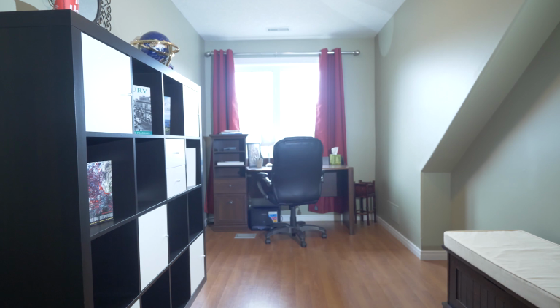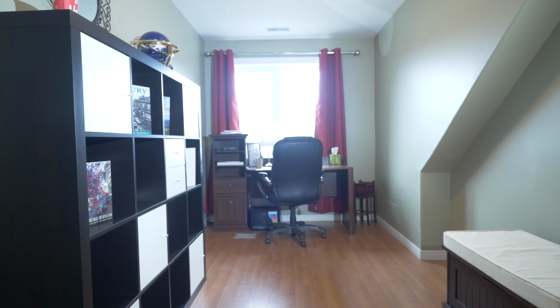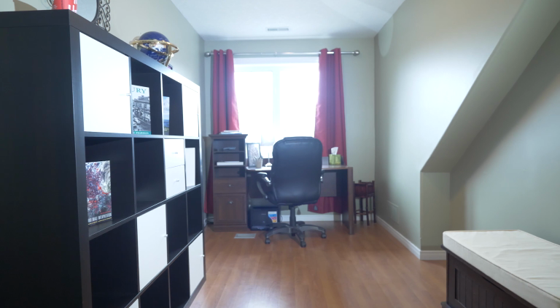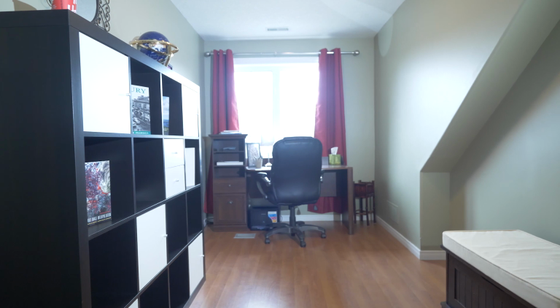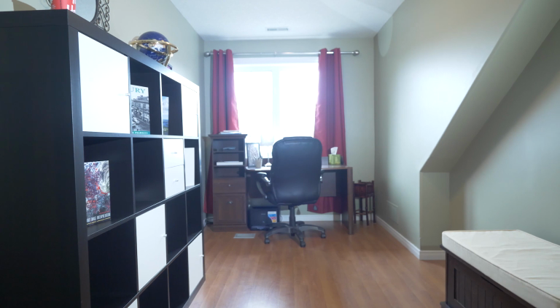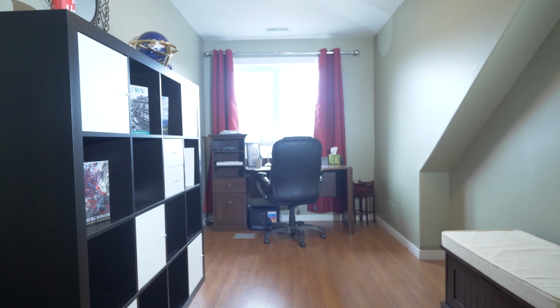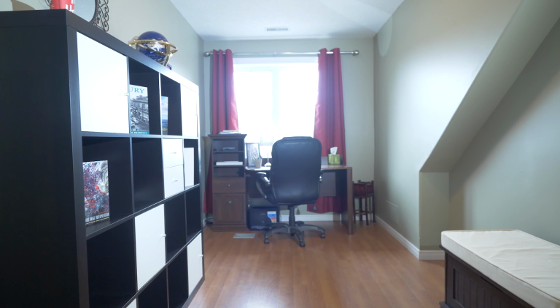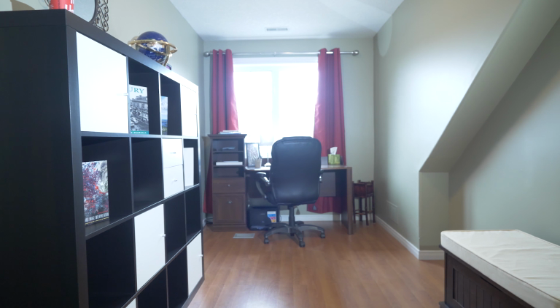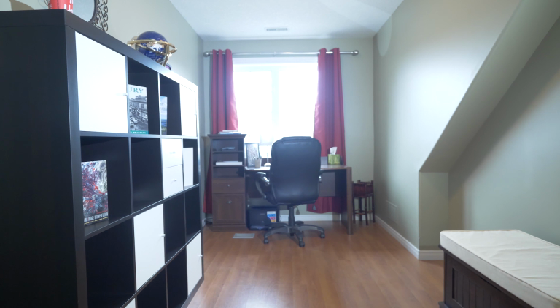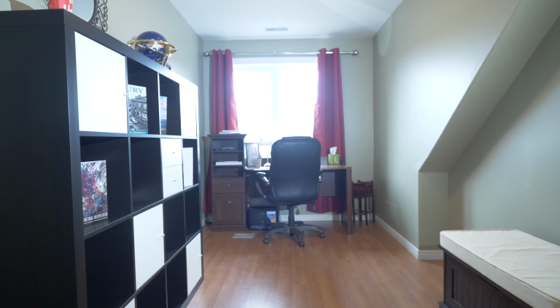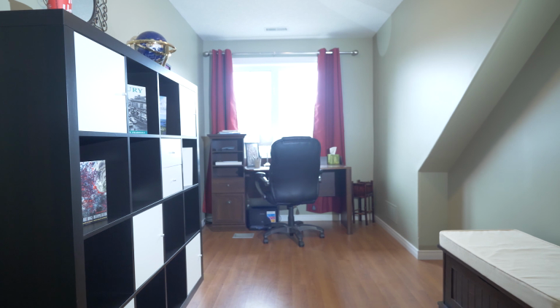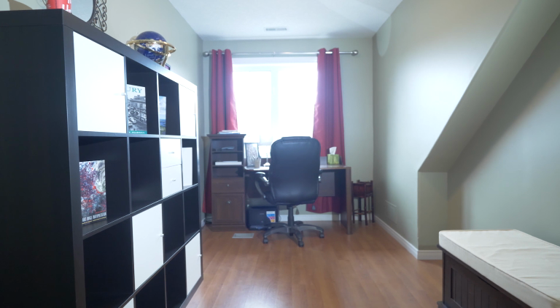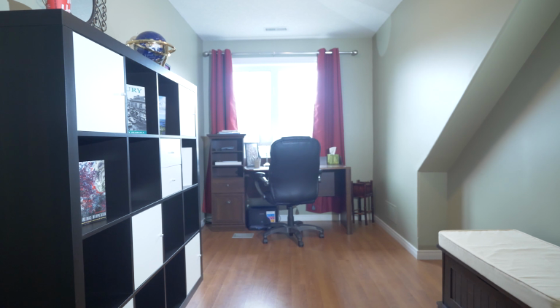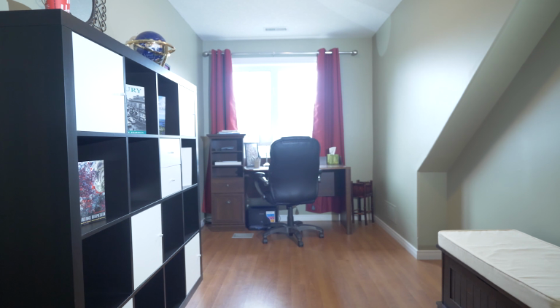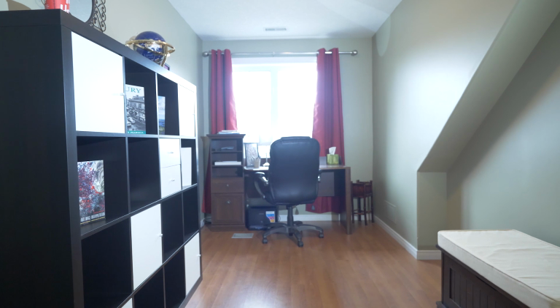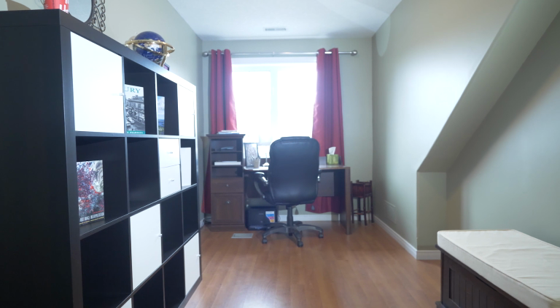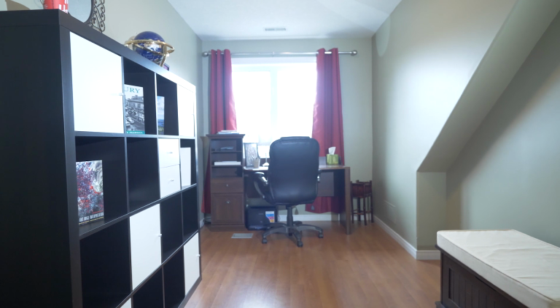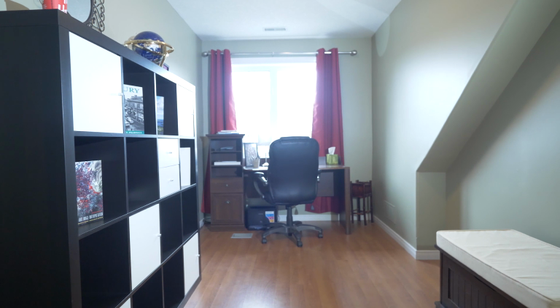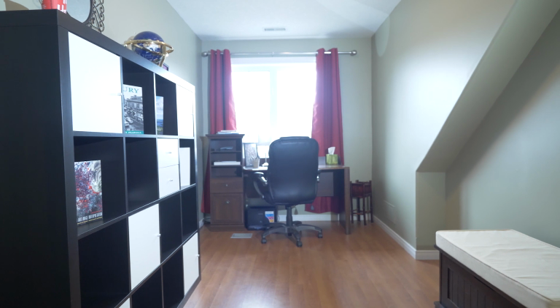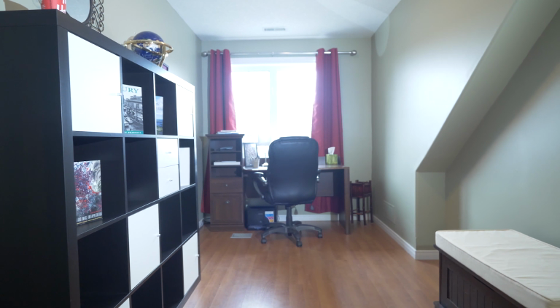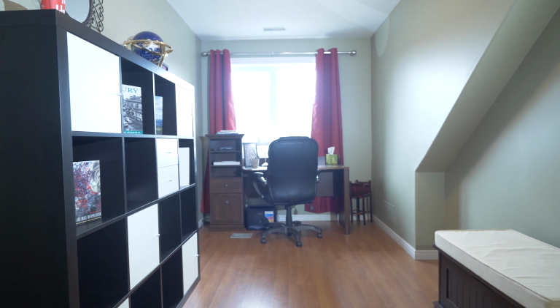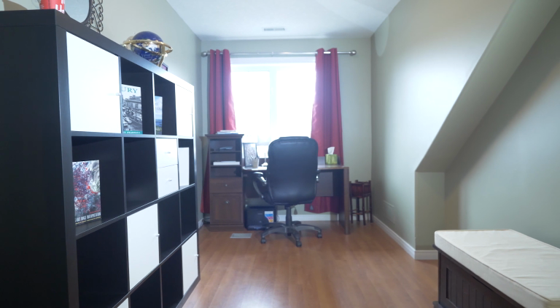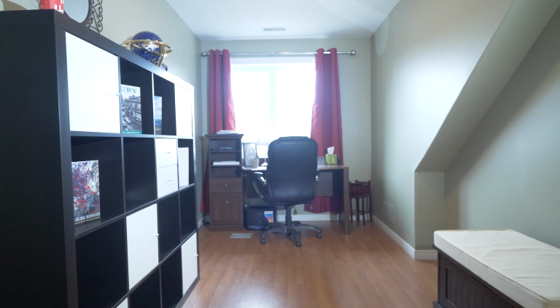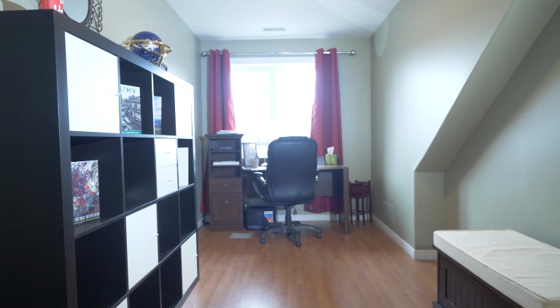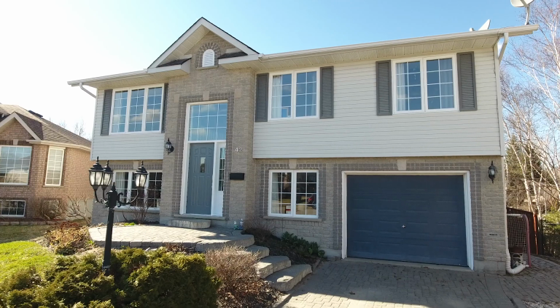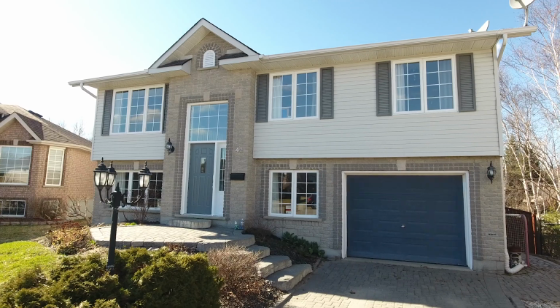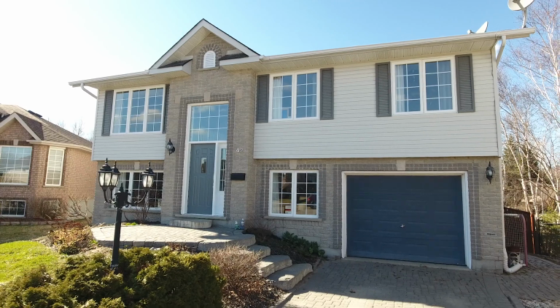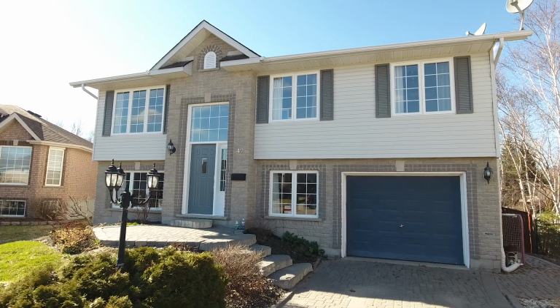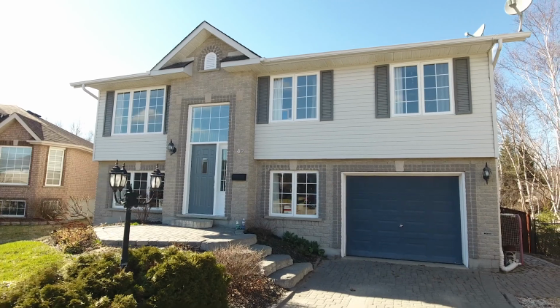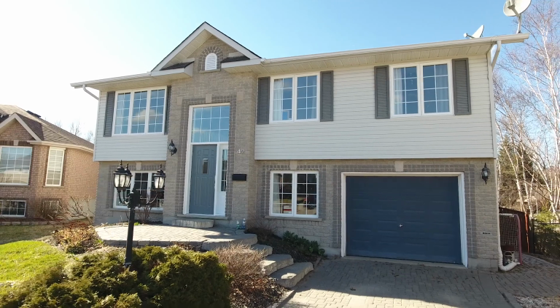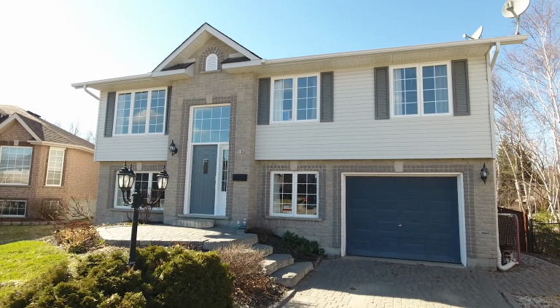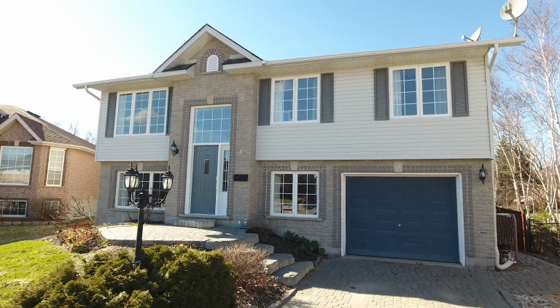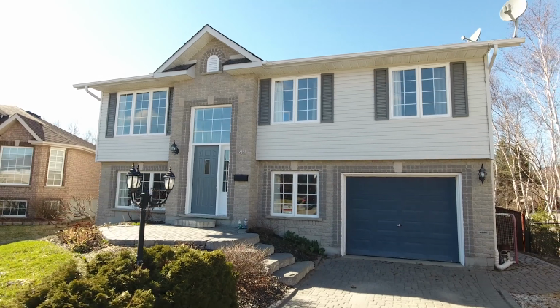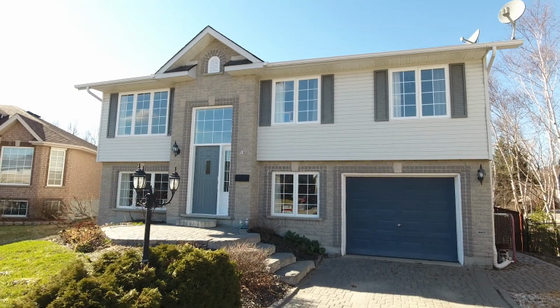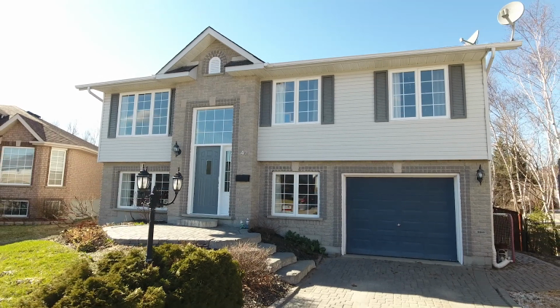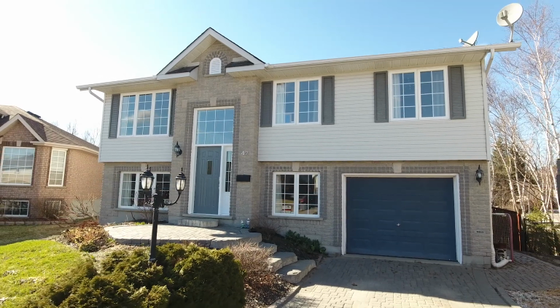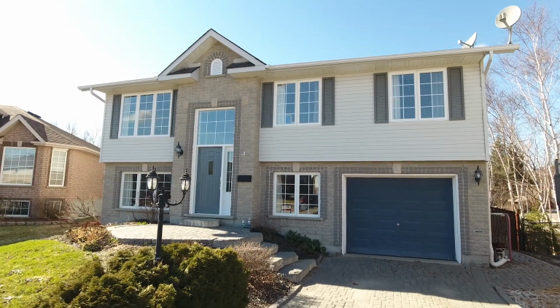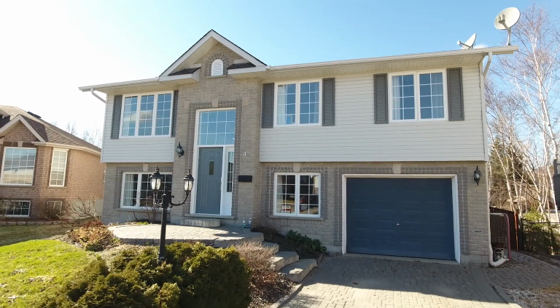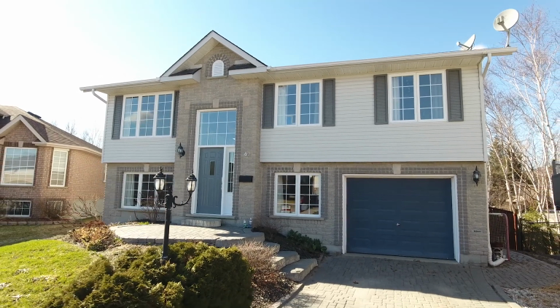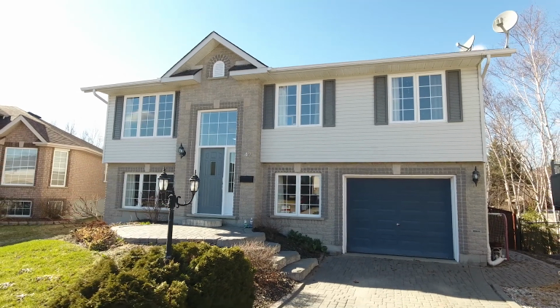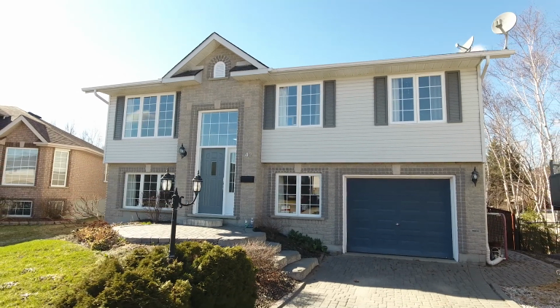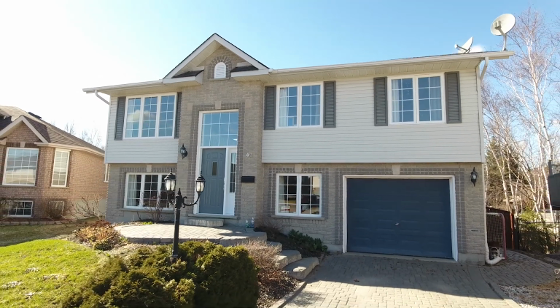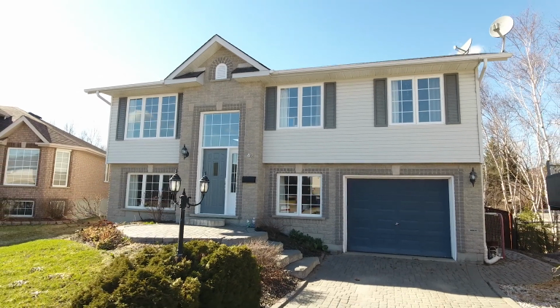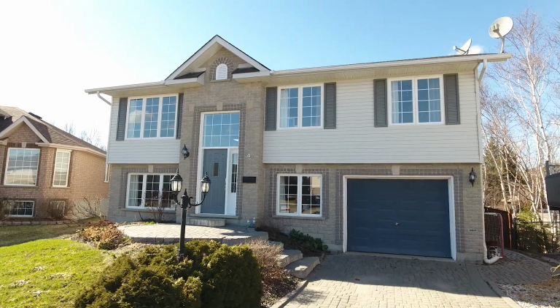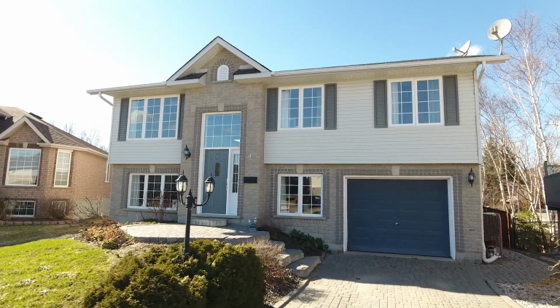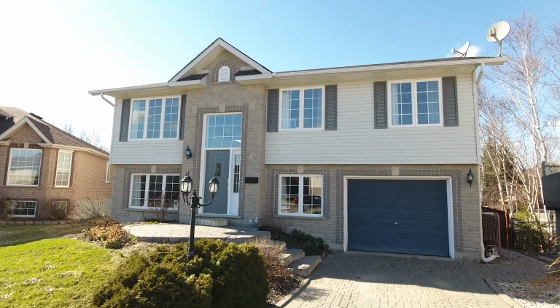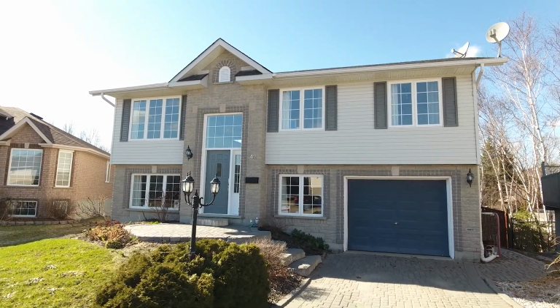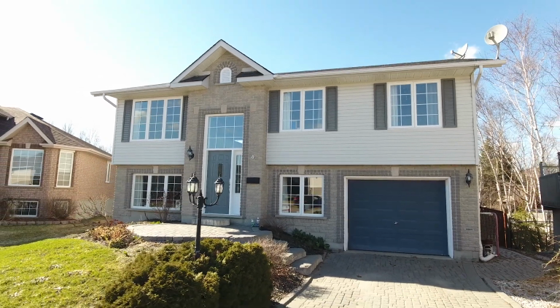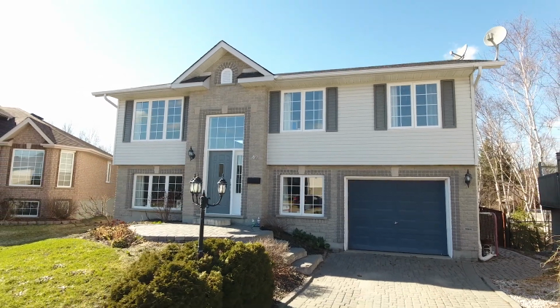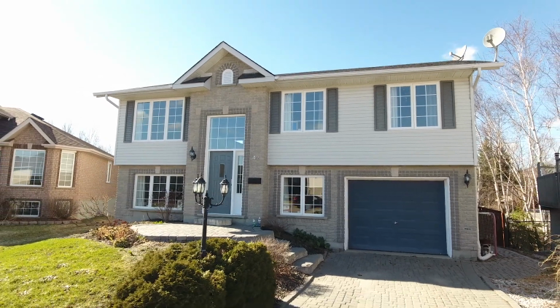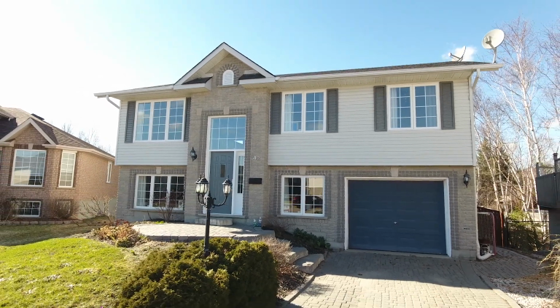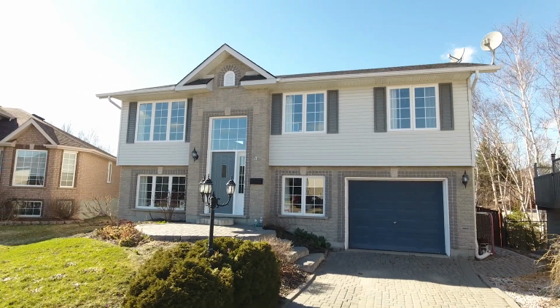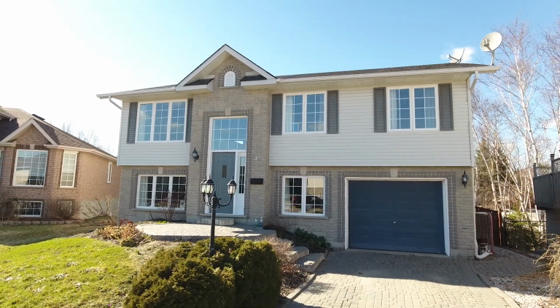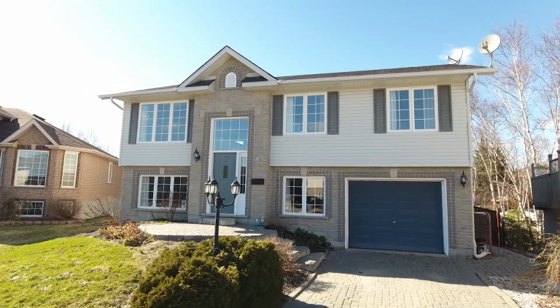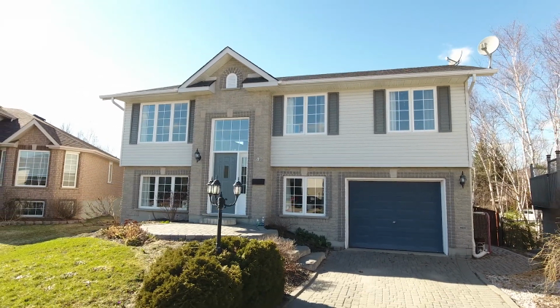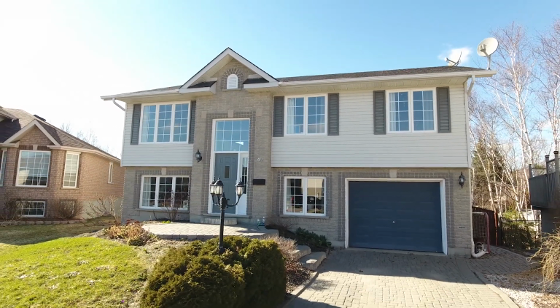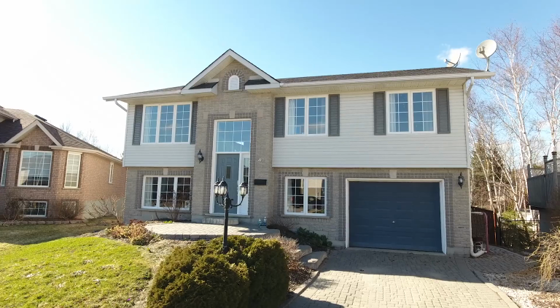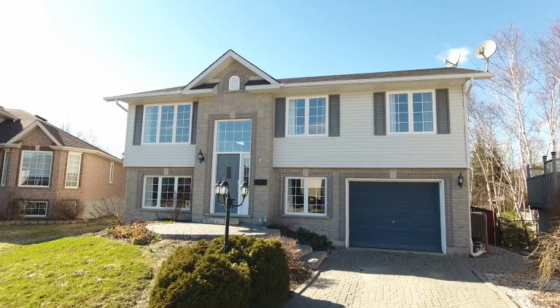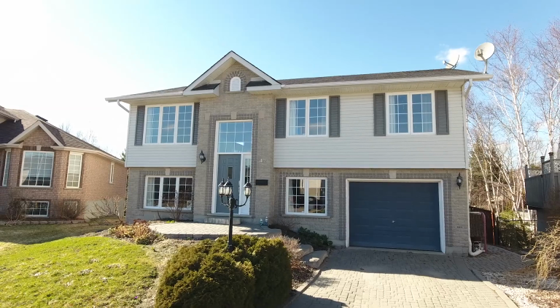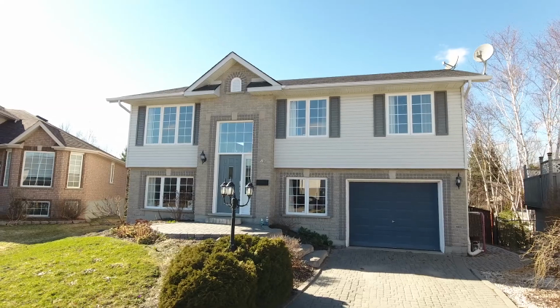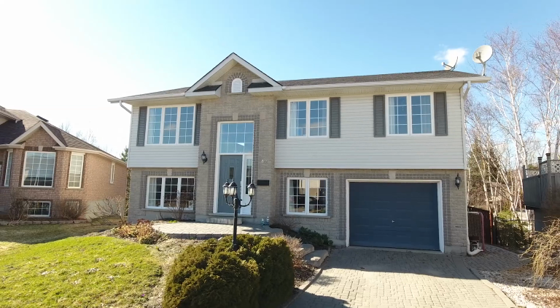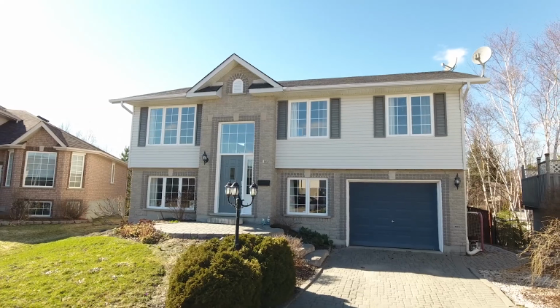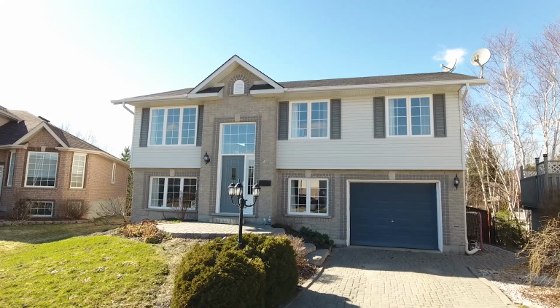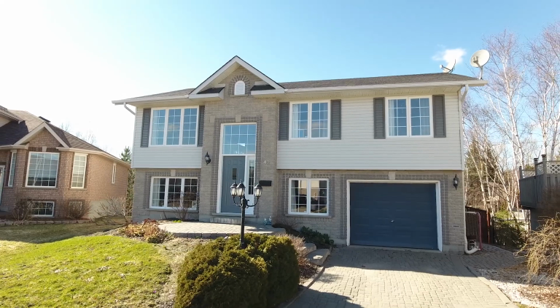This one's going to go fast! Don't miss your chance at getting the home you've been waiting for. Book your showing today!